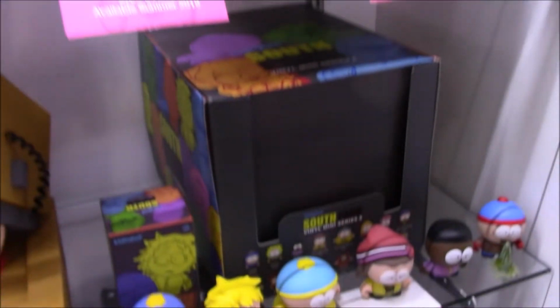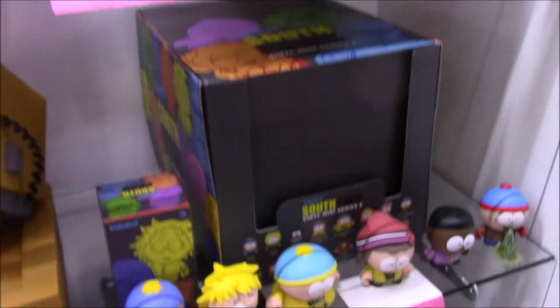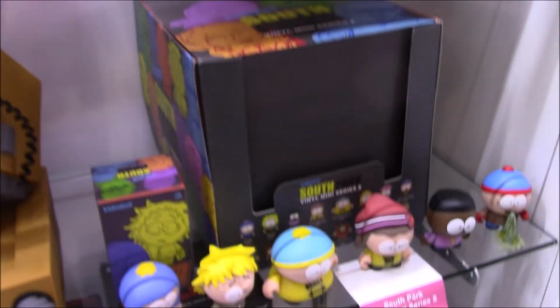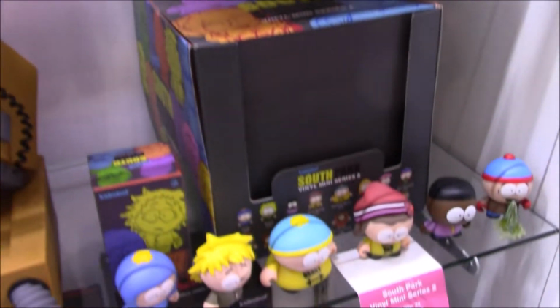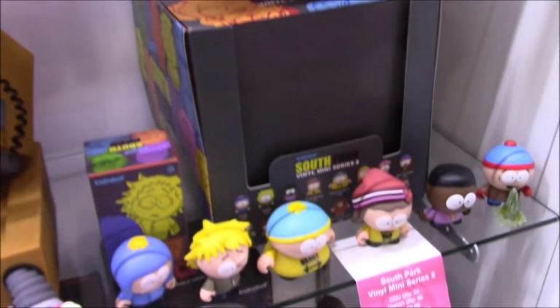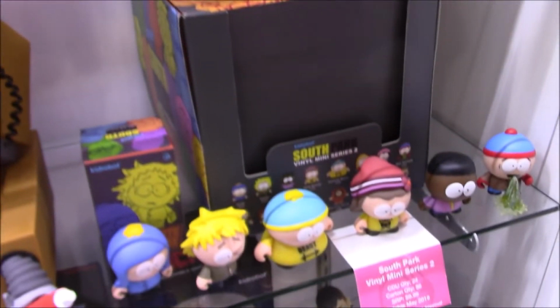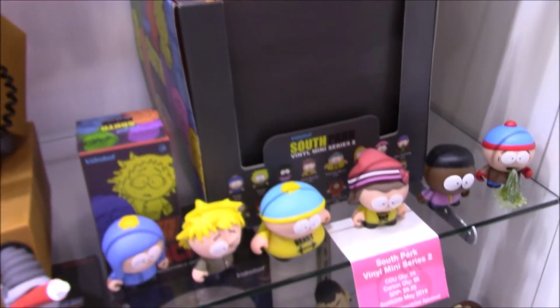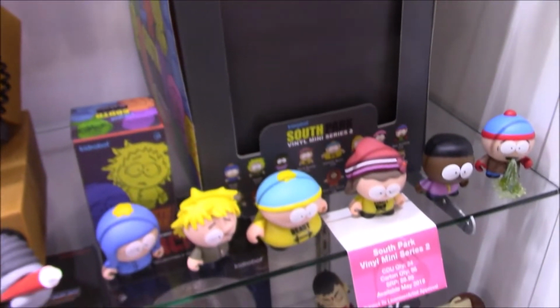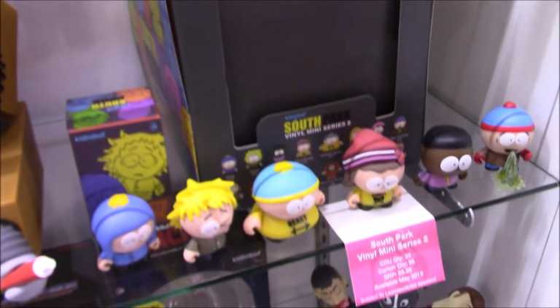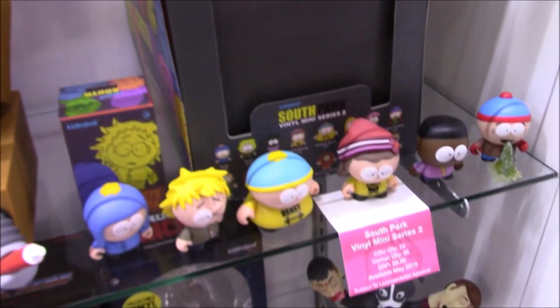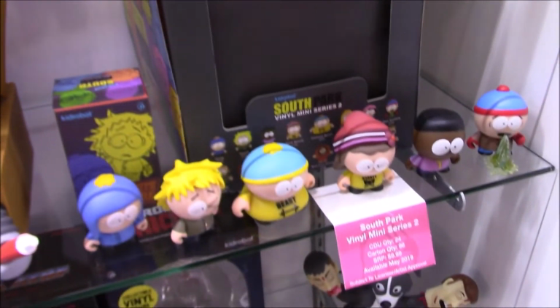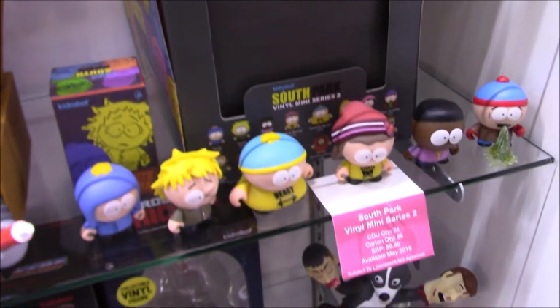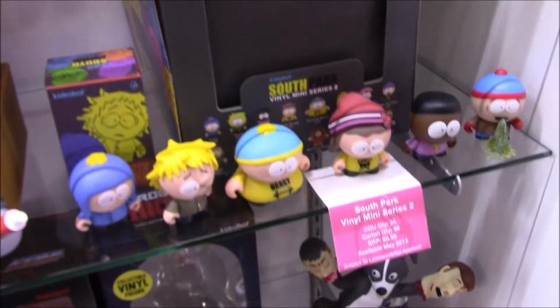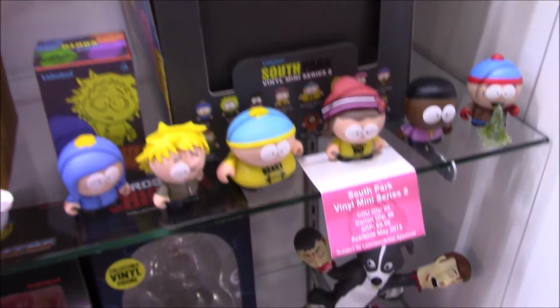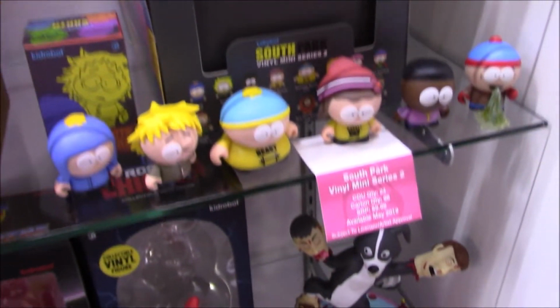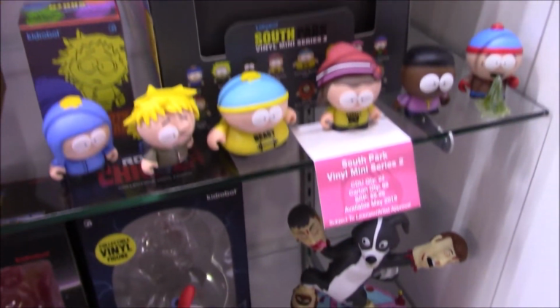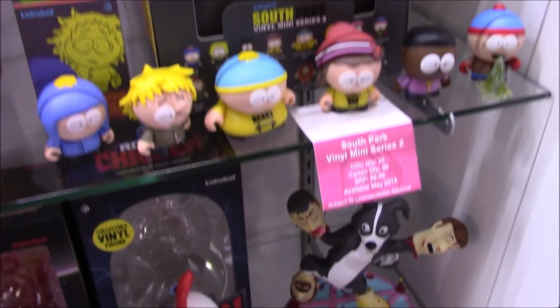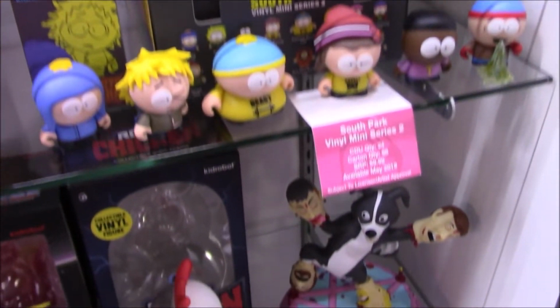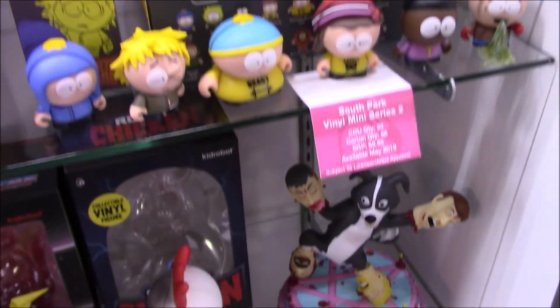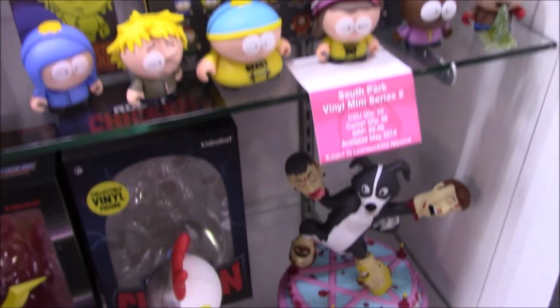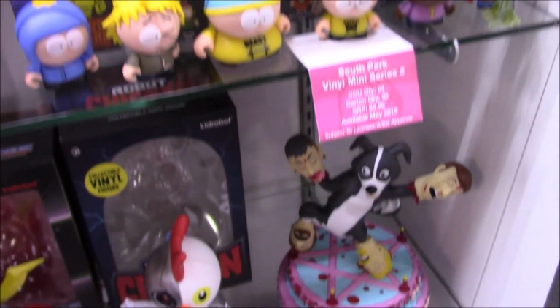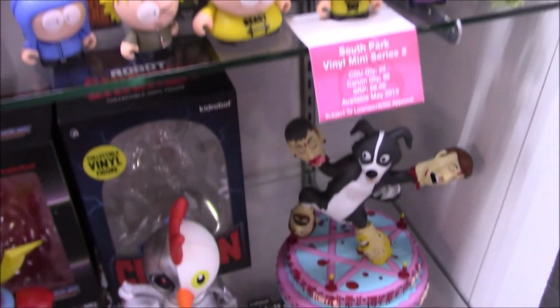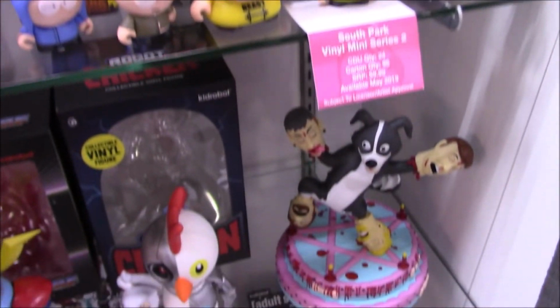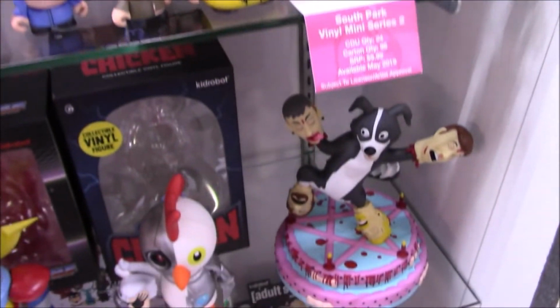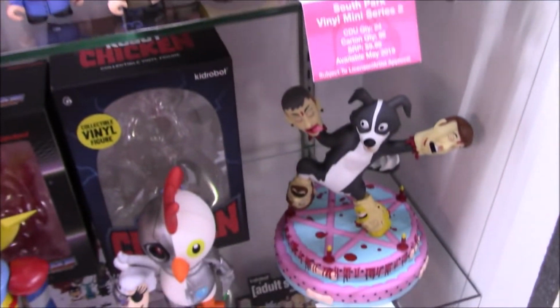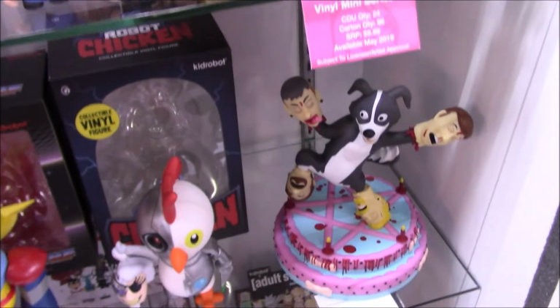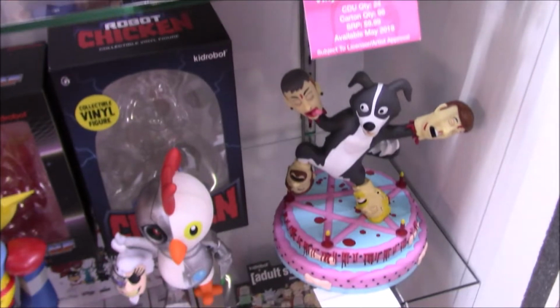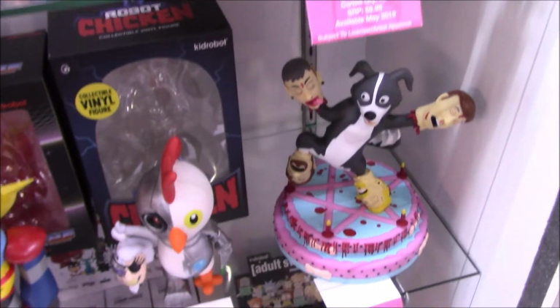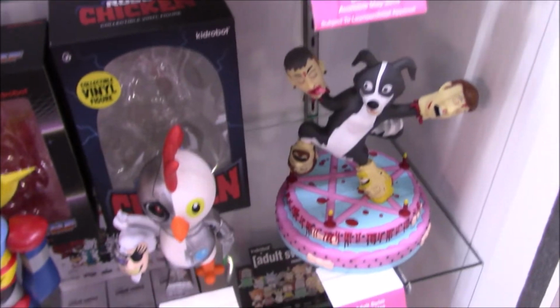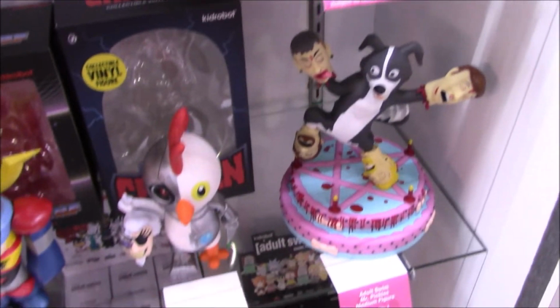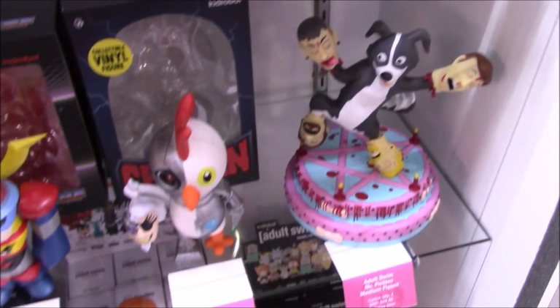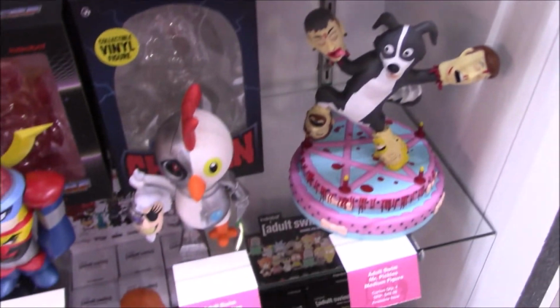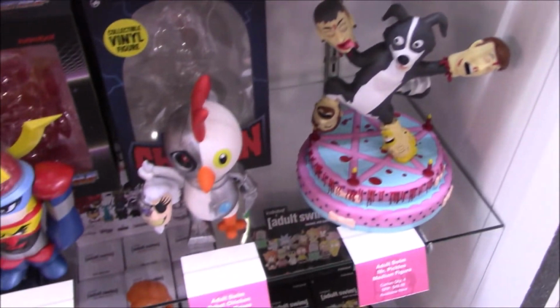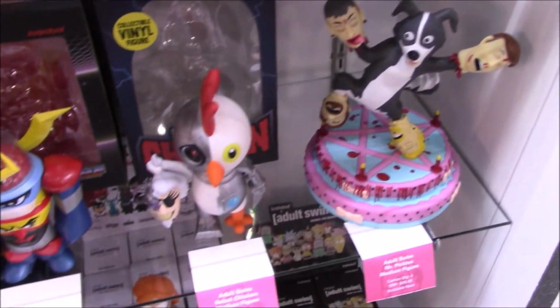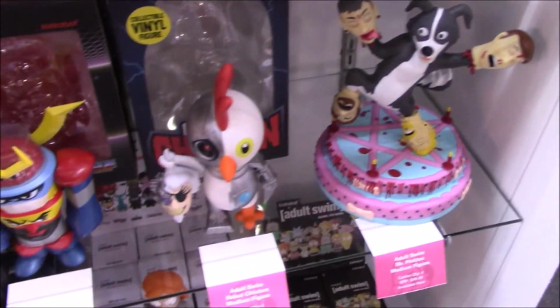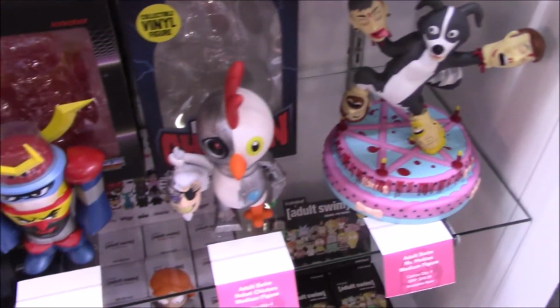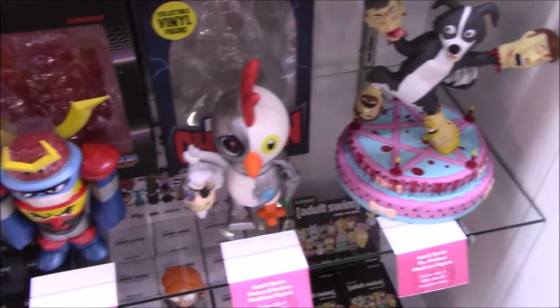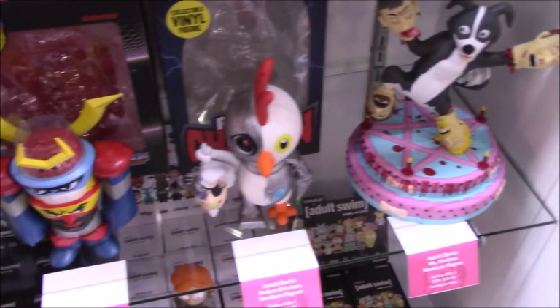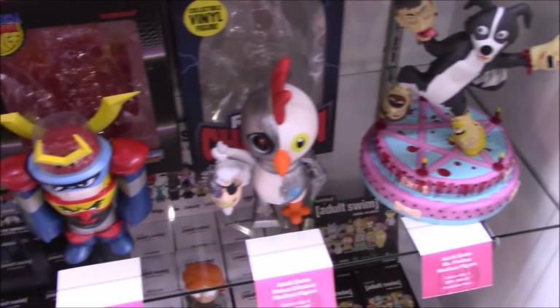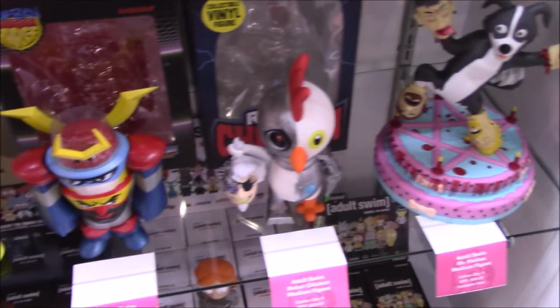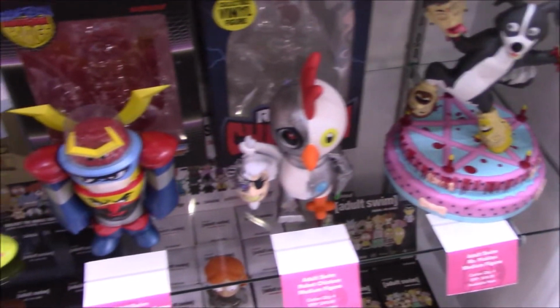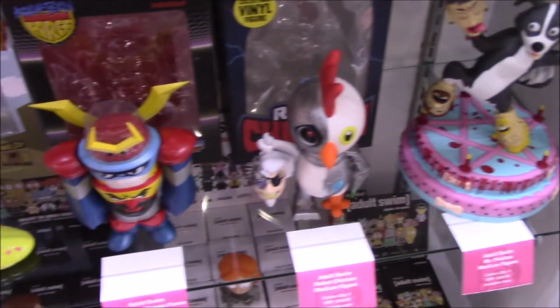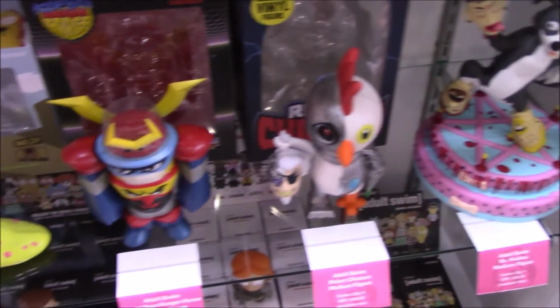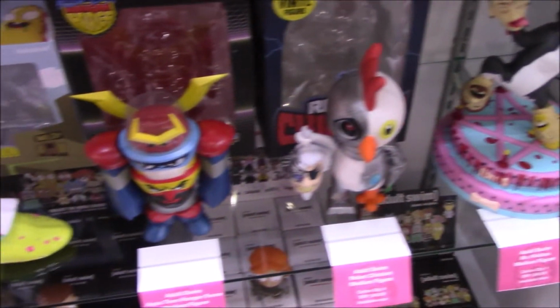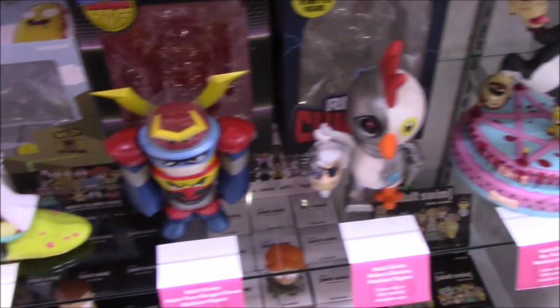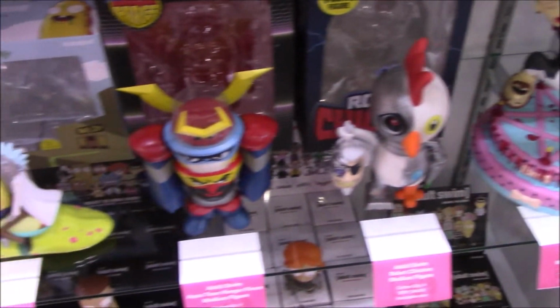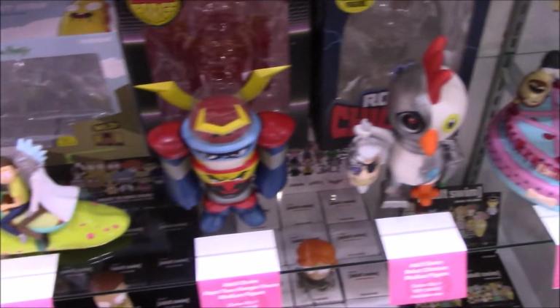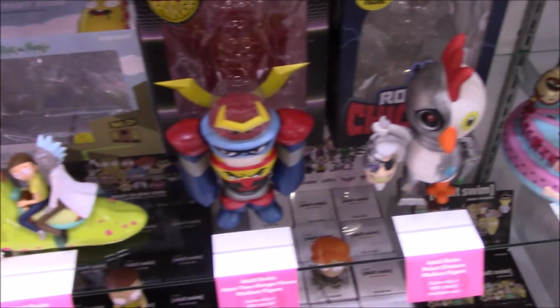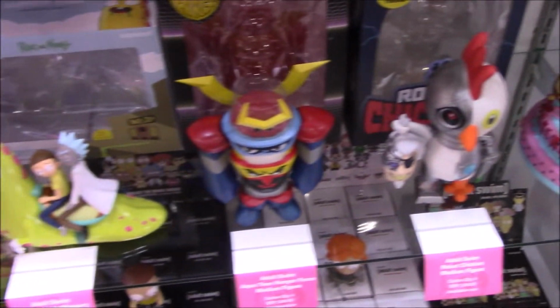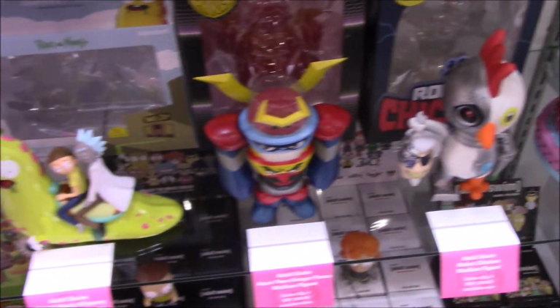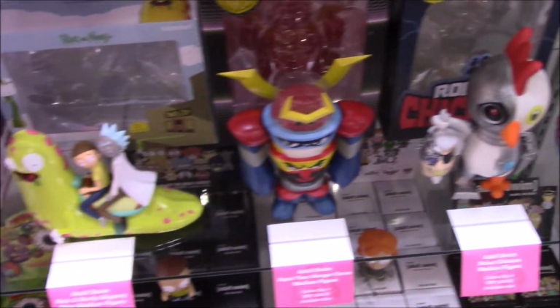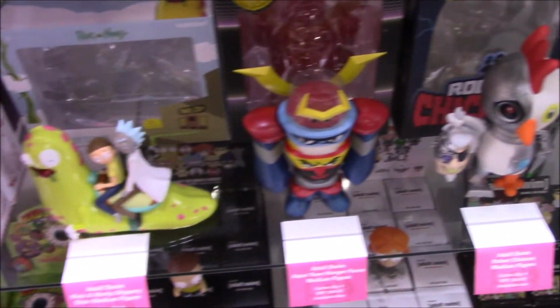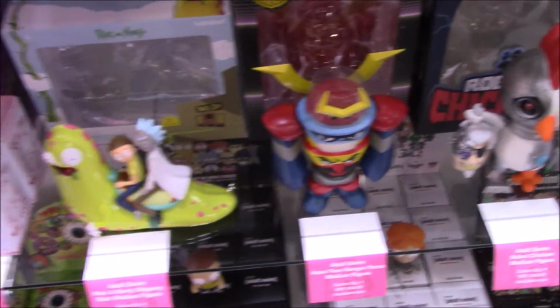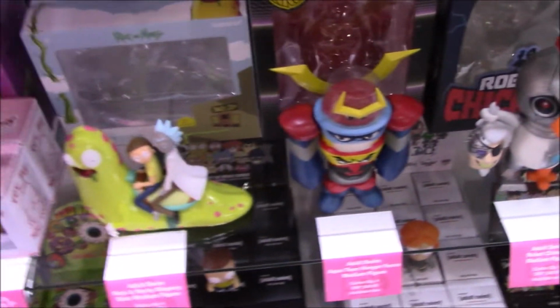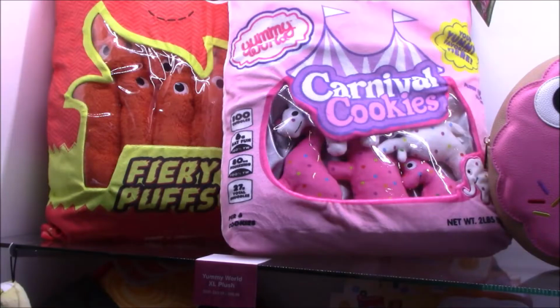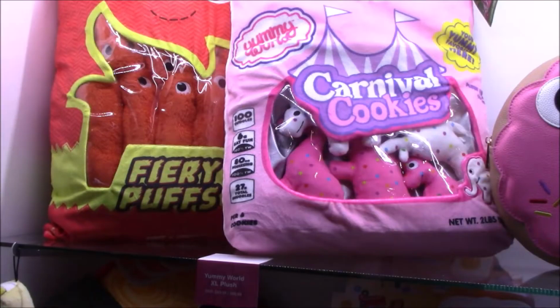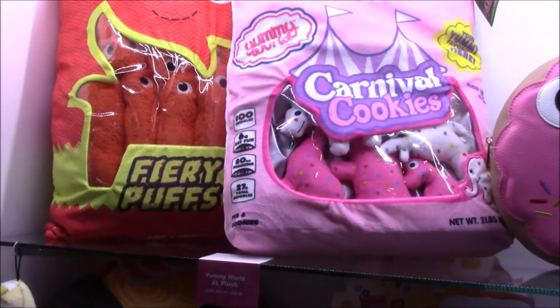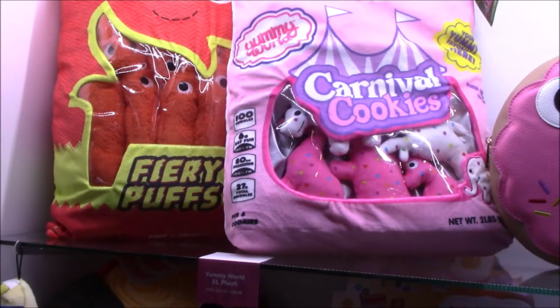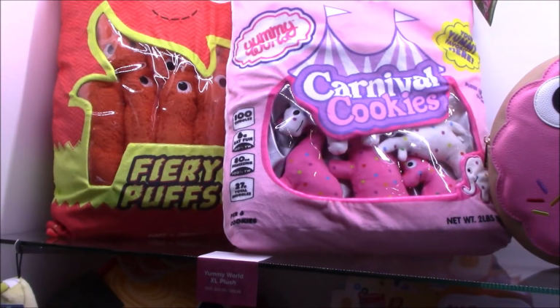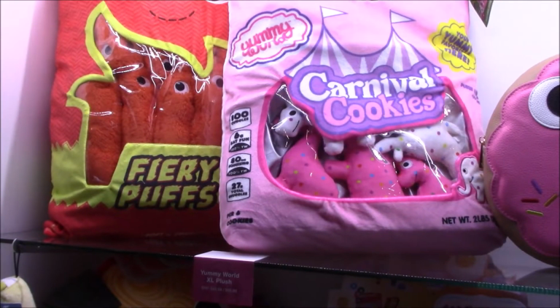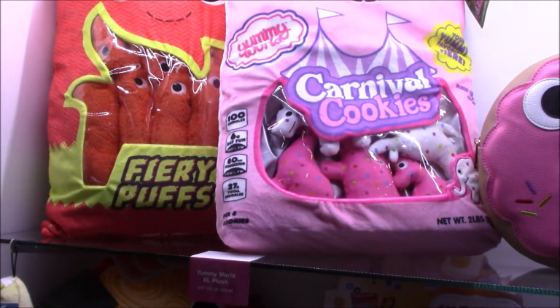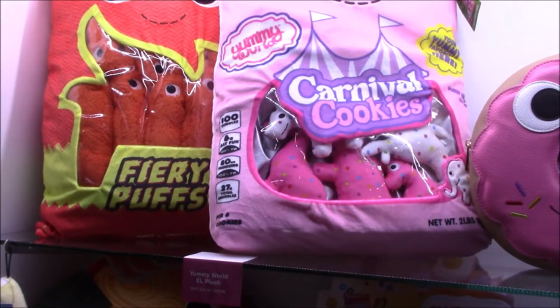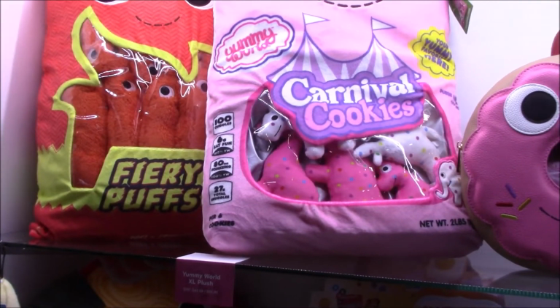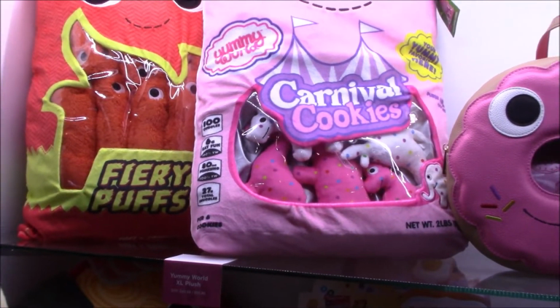South Park, more South Park minis, Robot Chicken, and Rick and Morty.